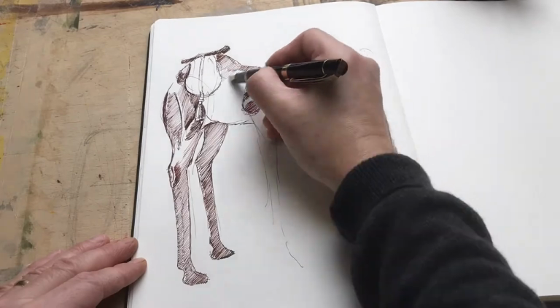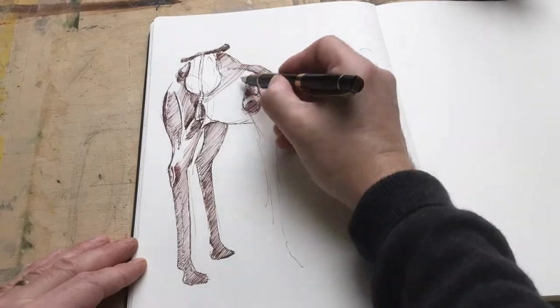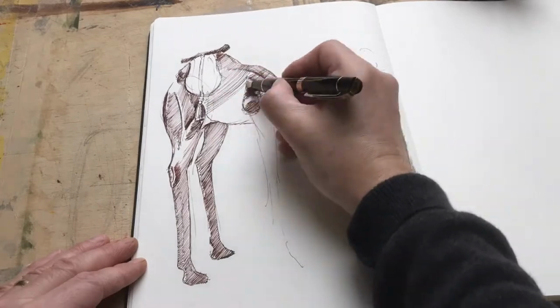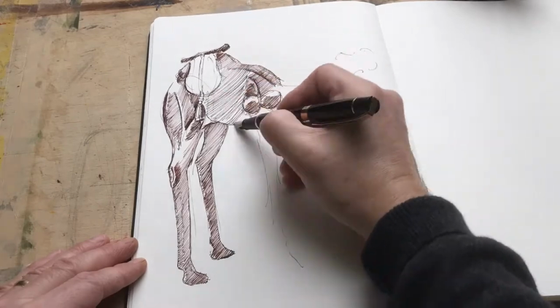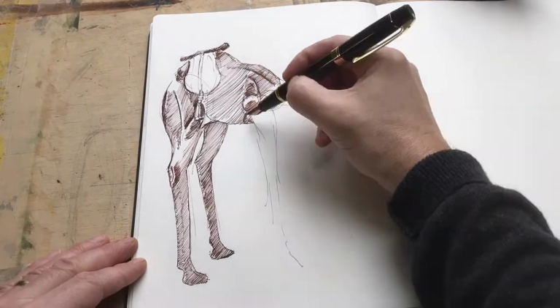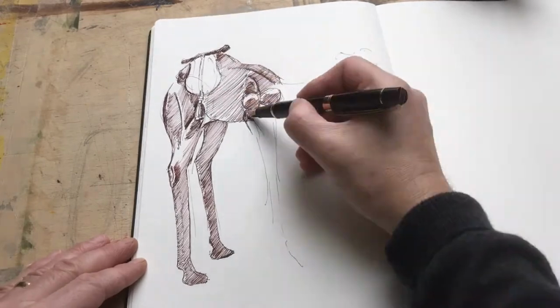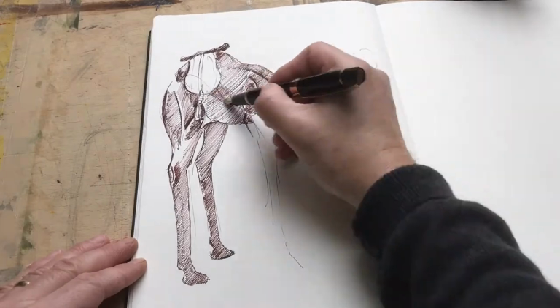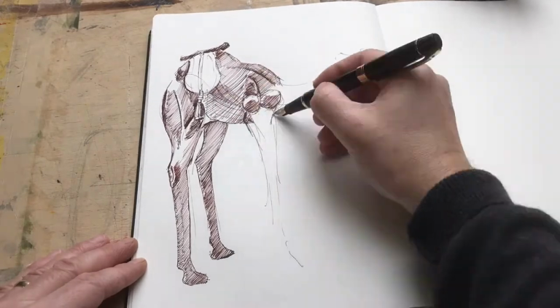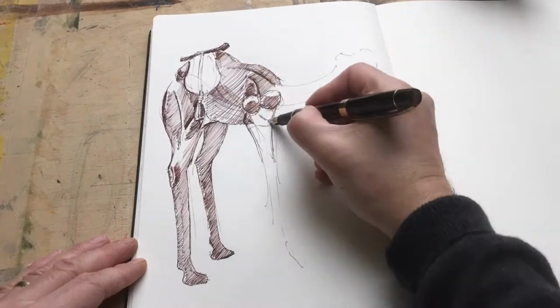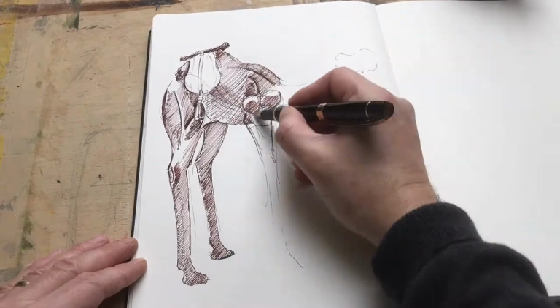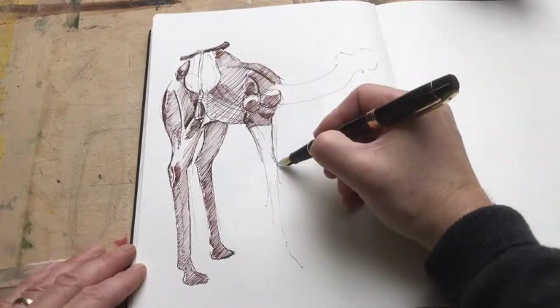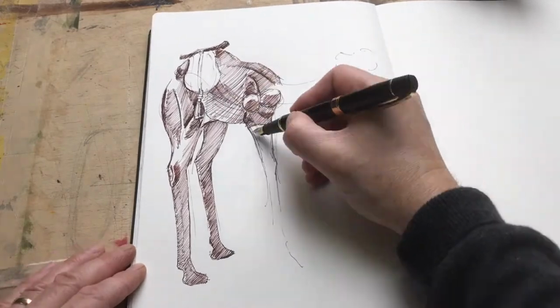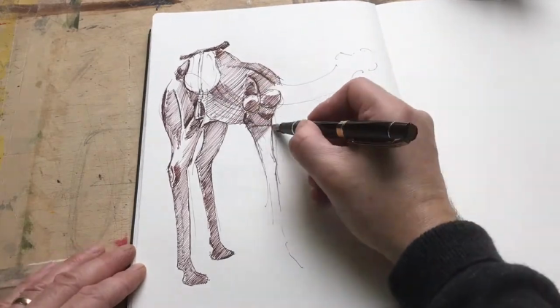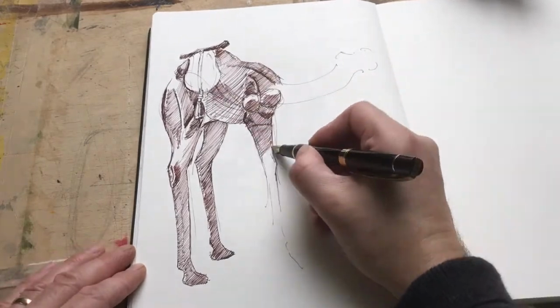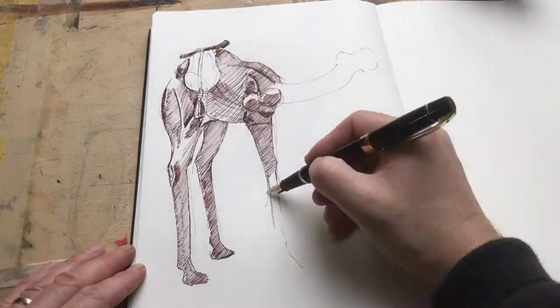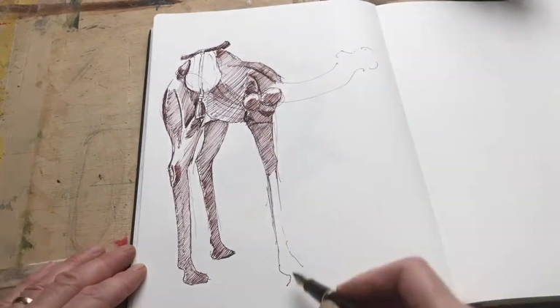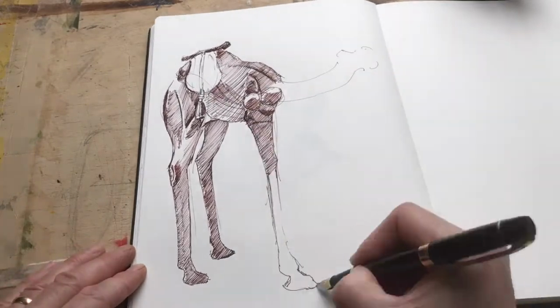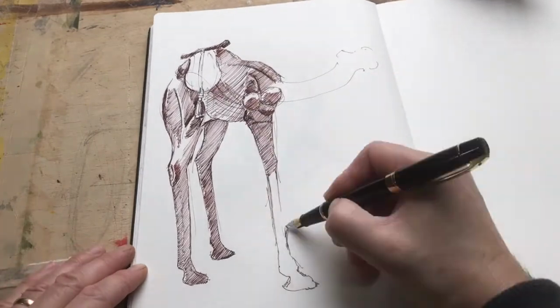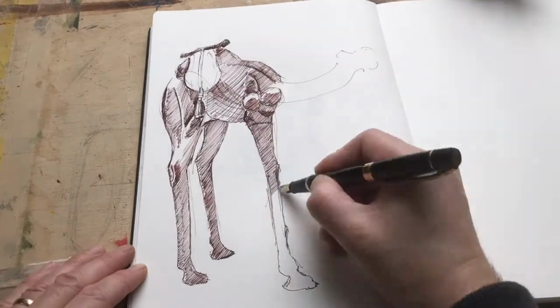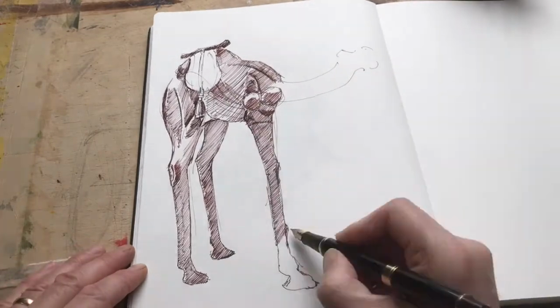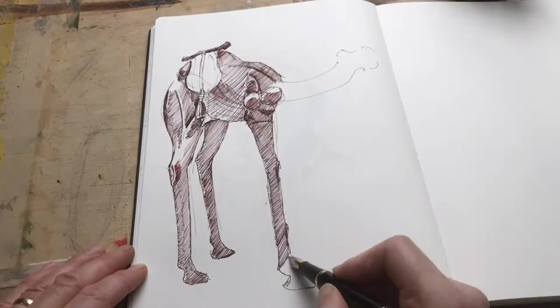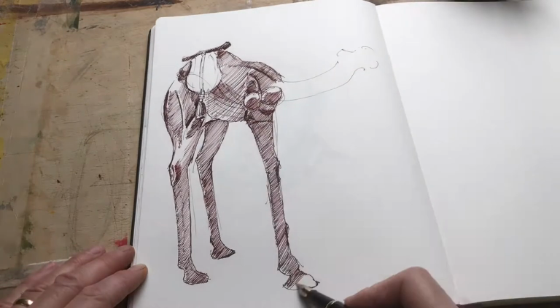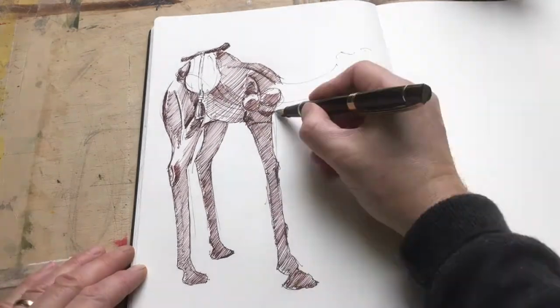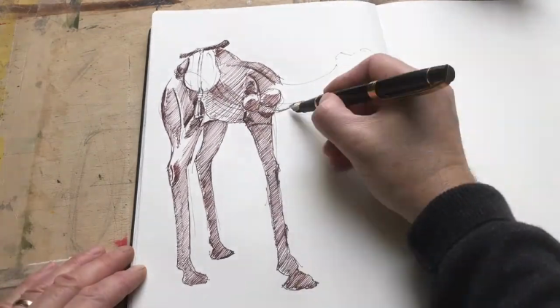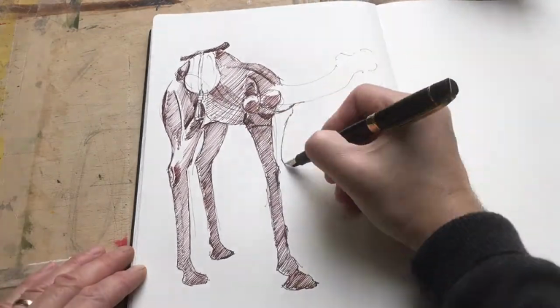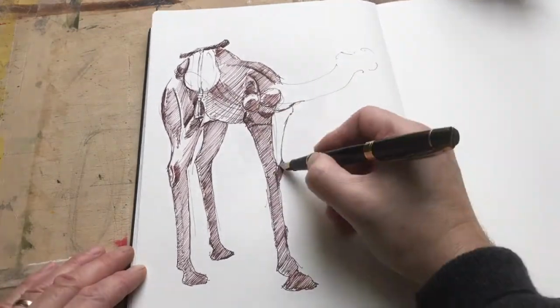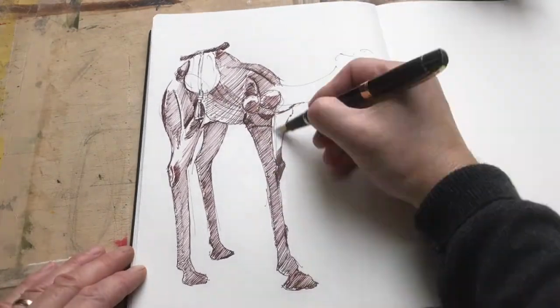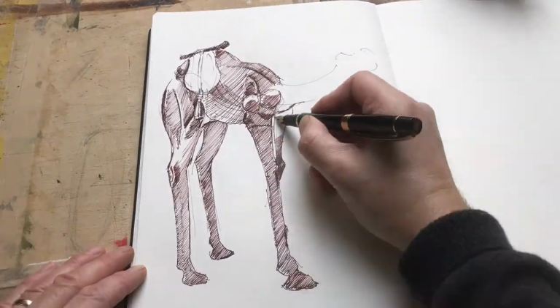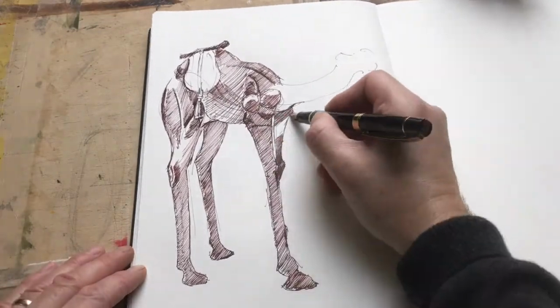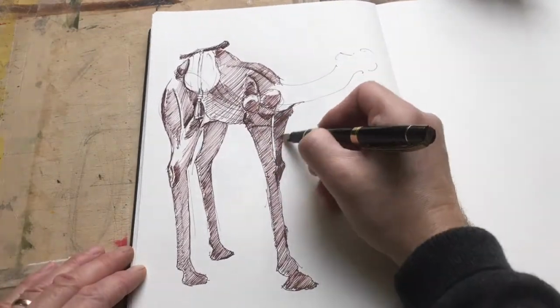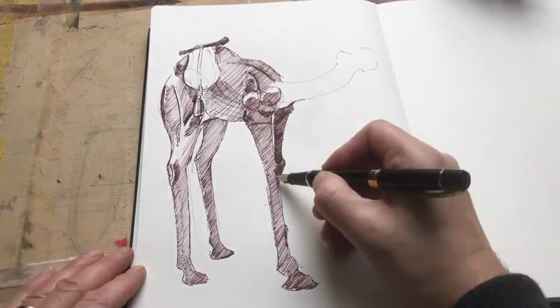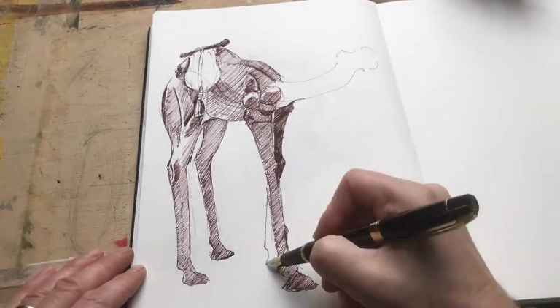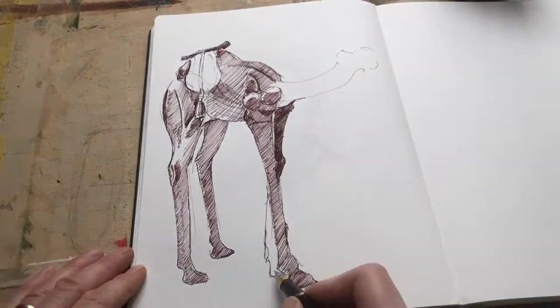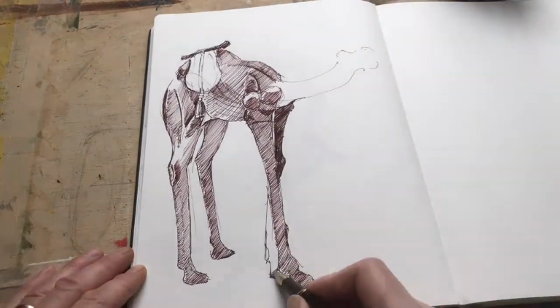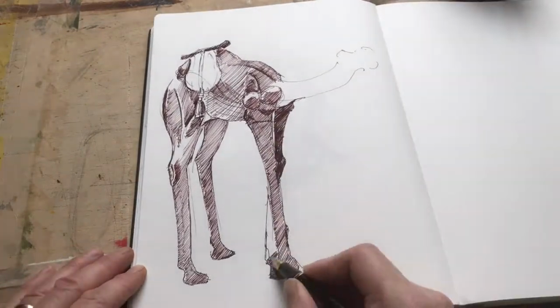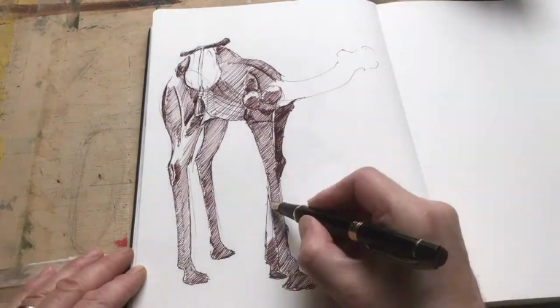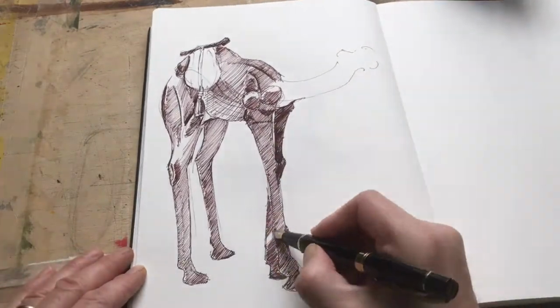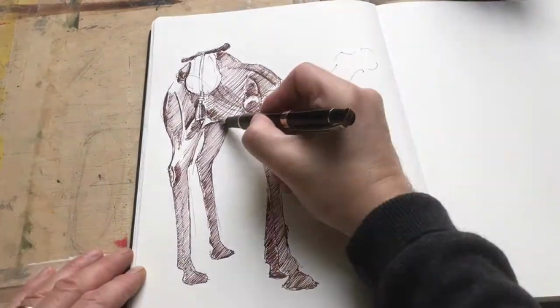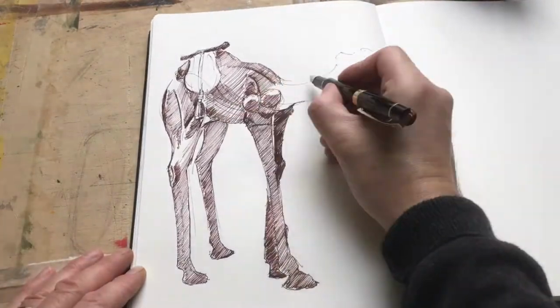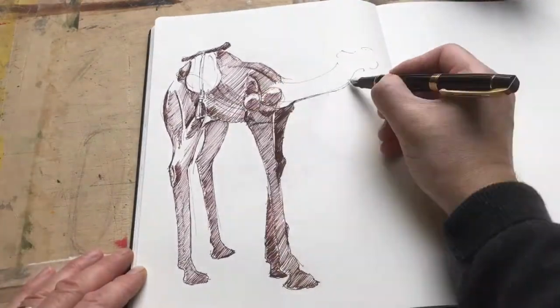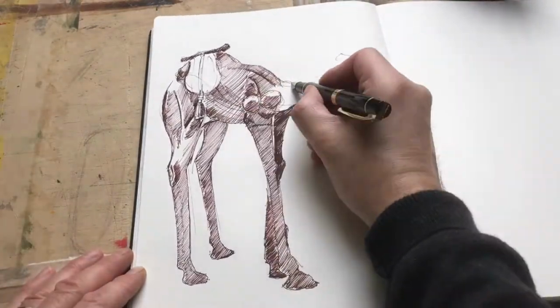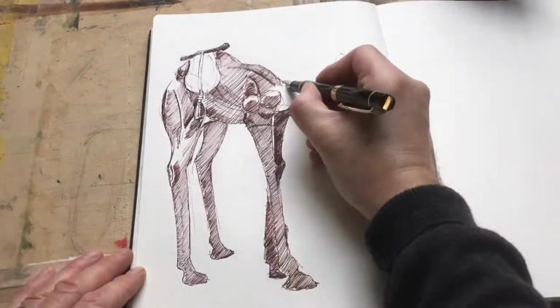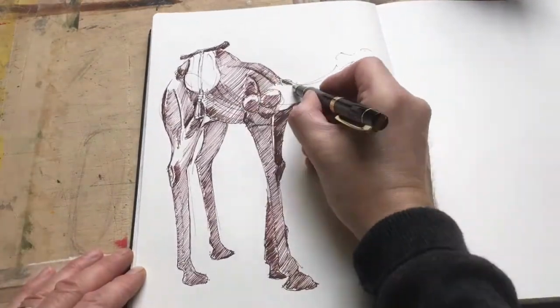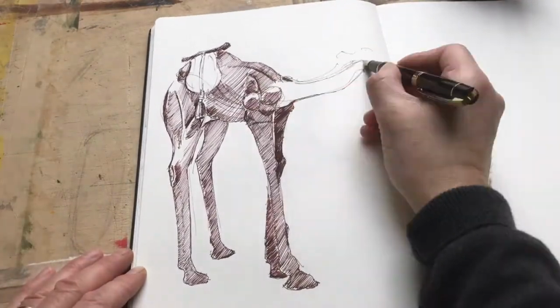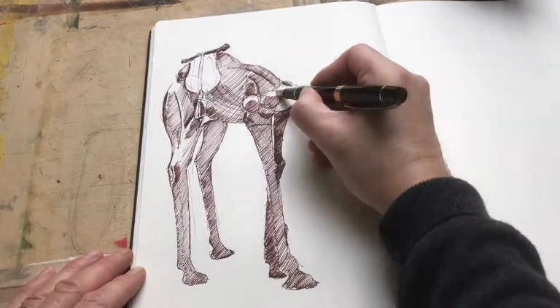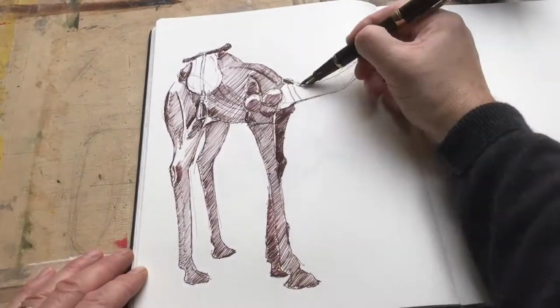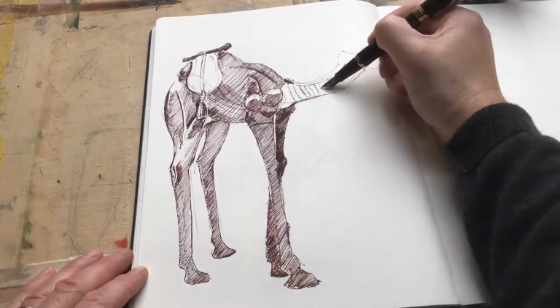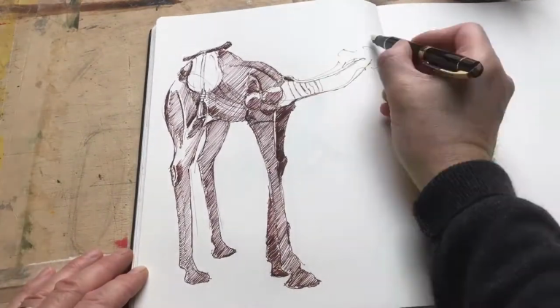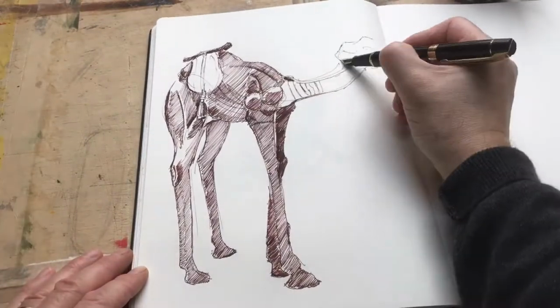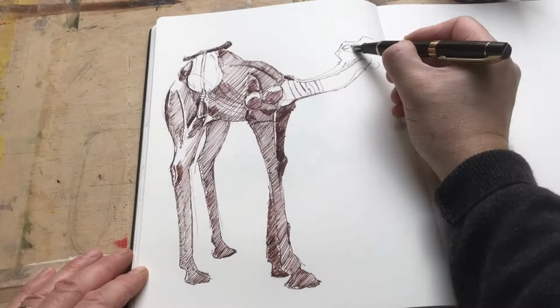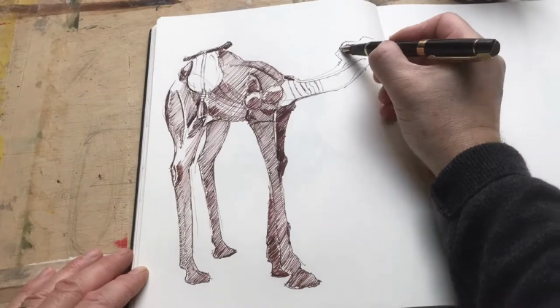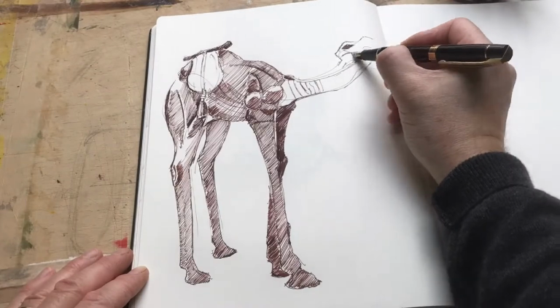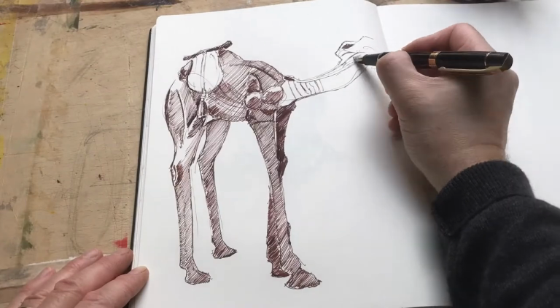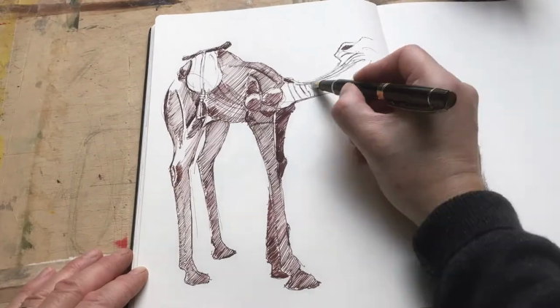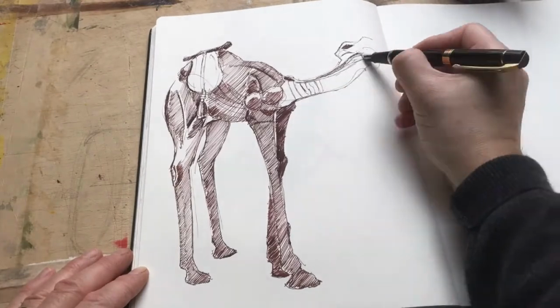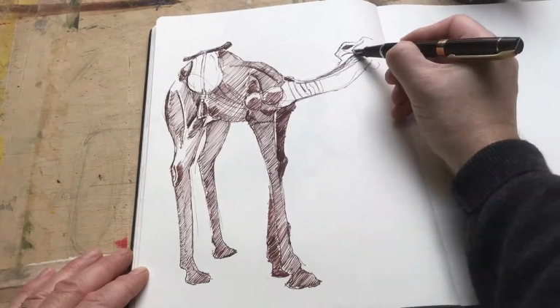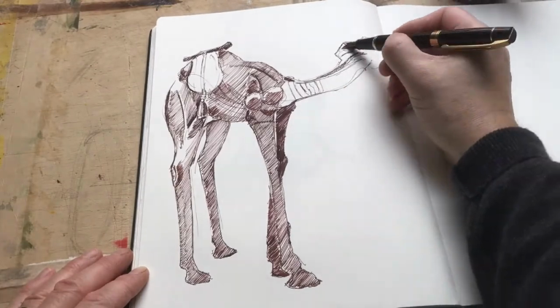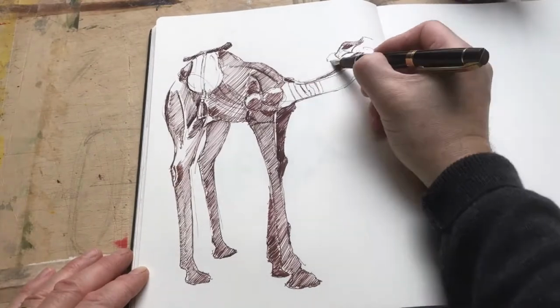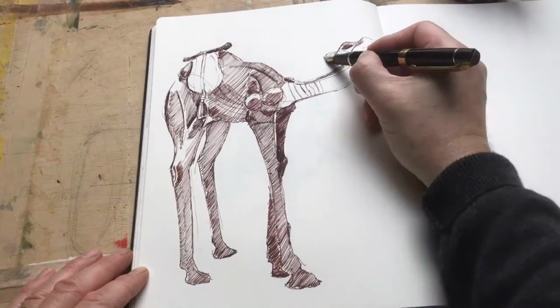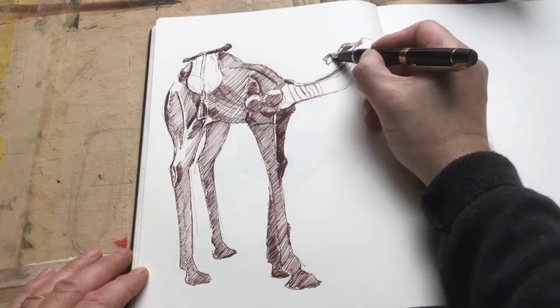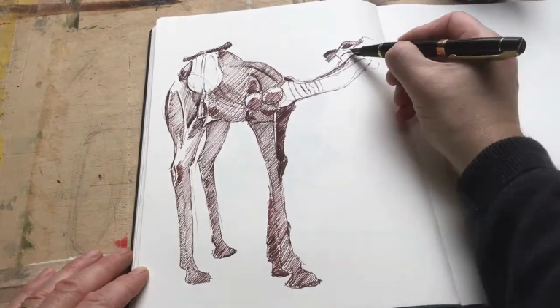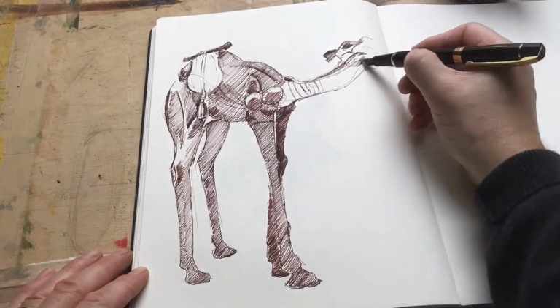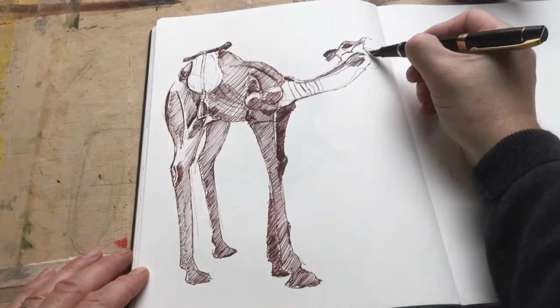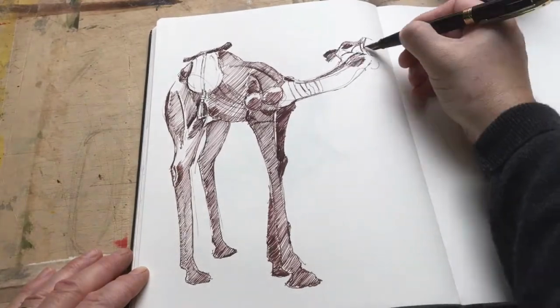And once I'm happy with the overall shape, I then start shading in the darker areas to create the effect of highlights and shadows.